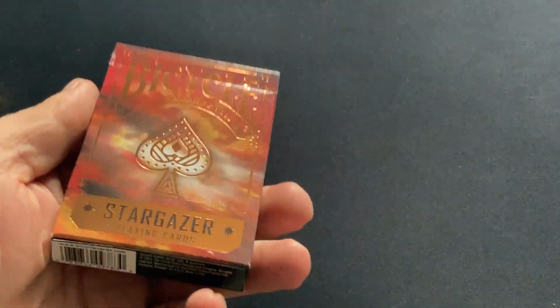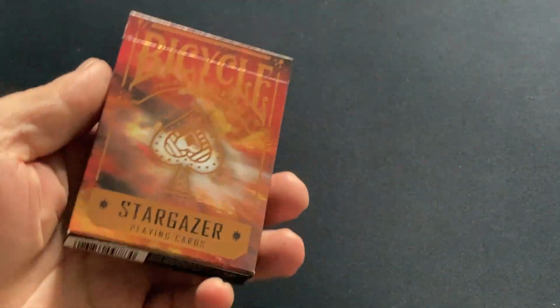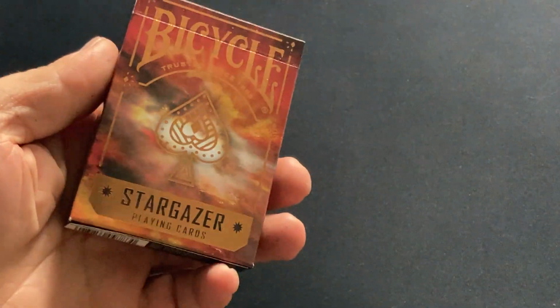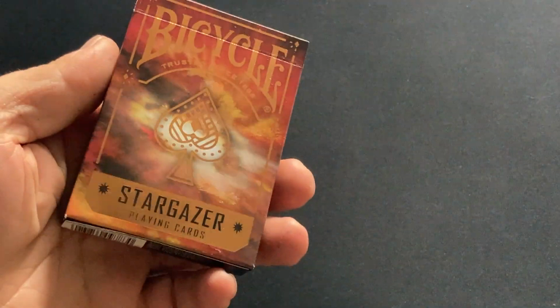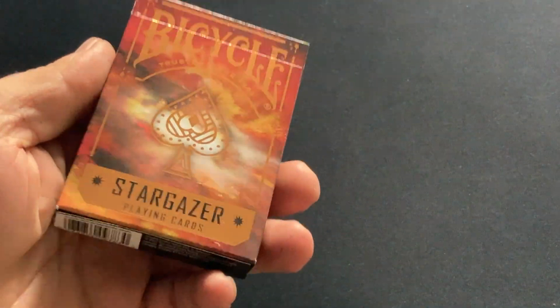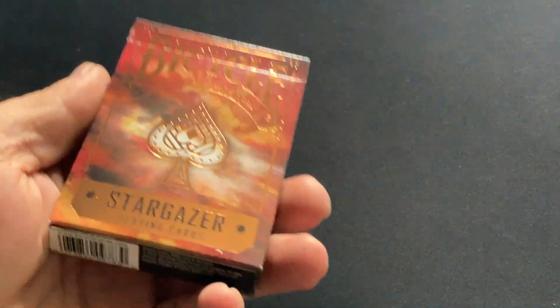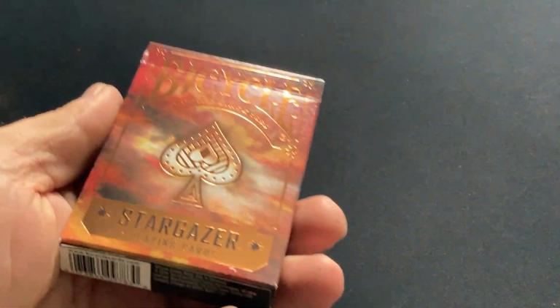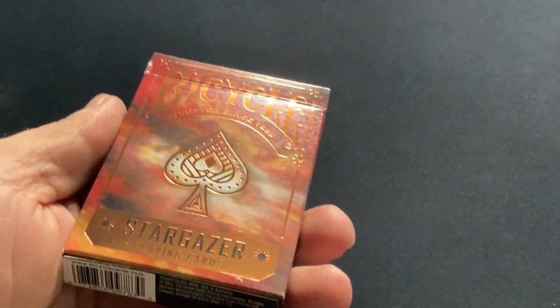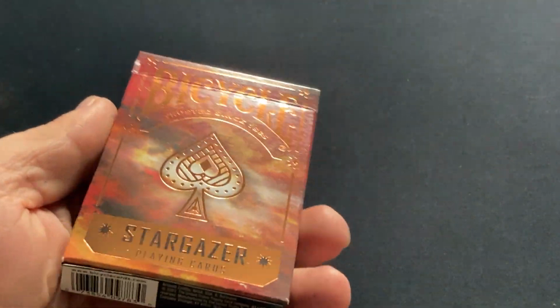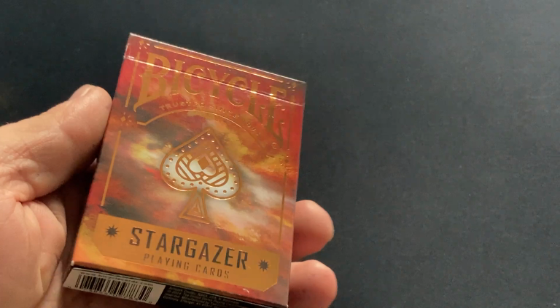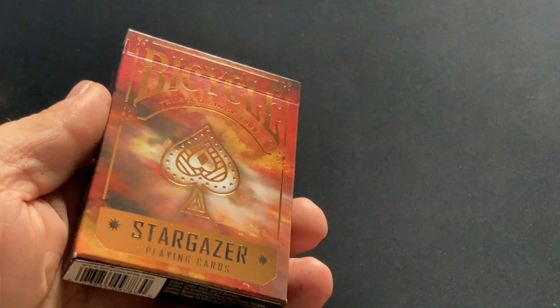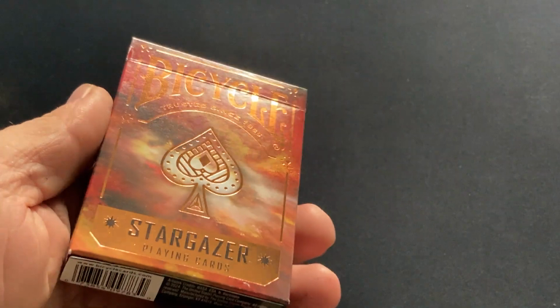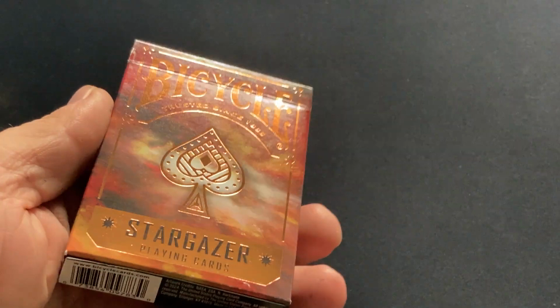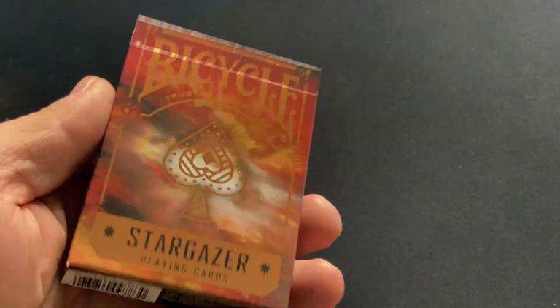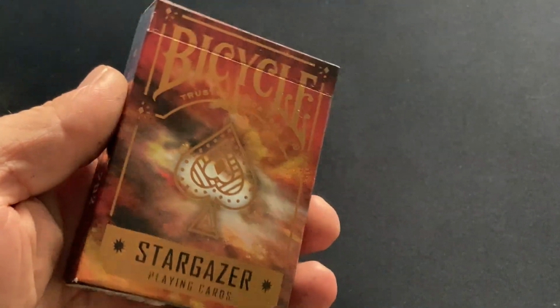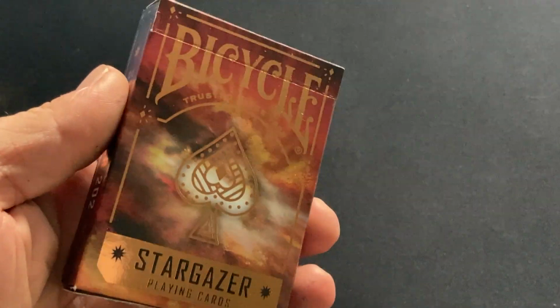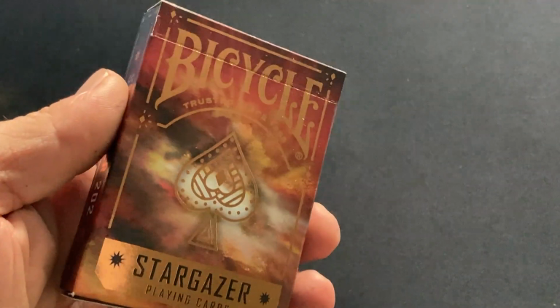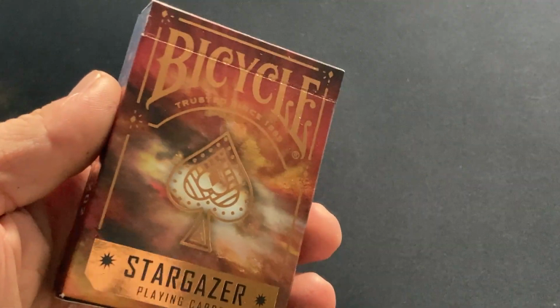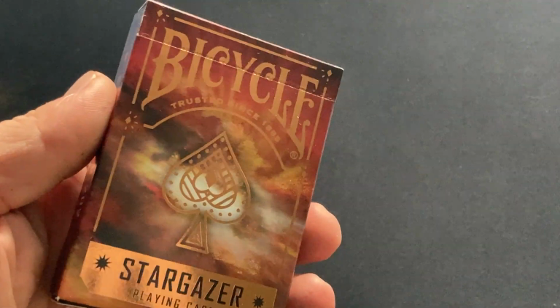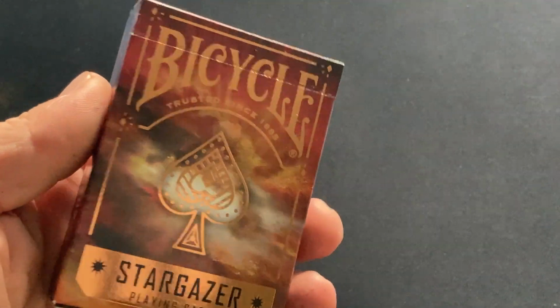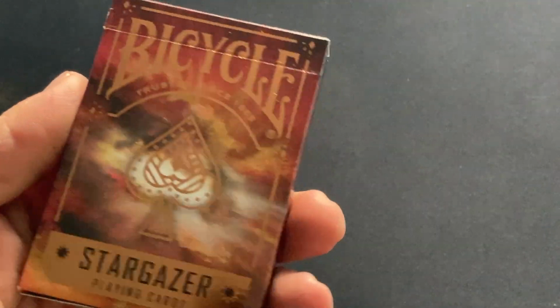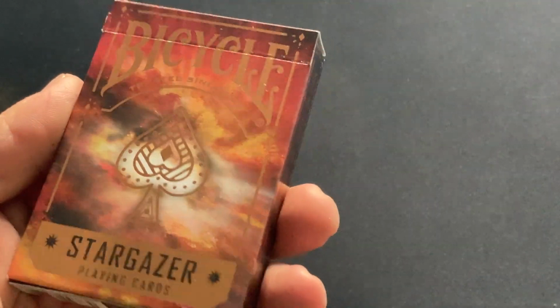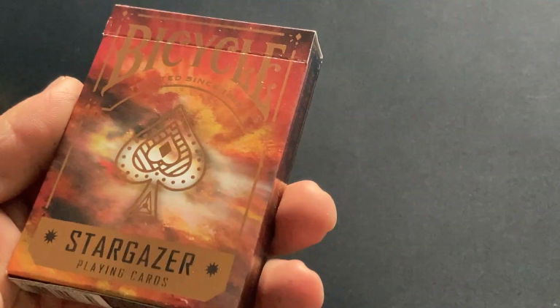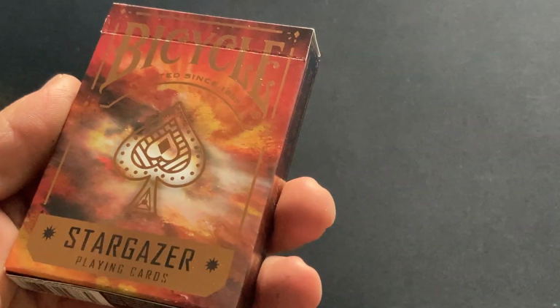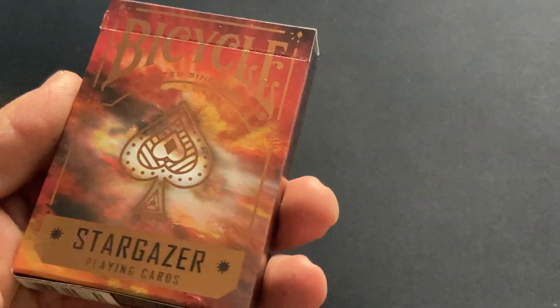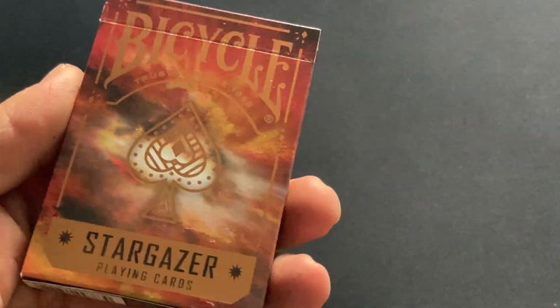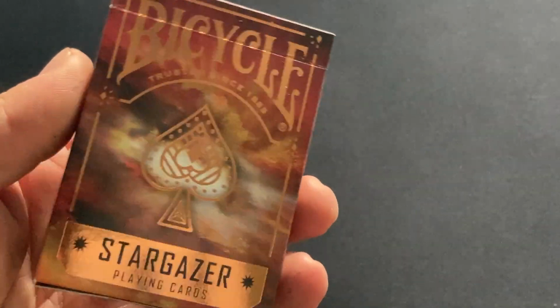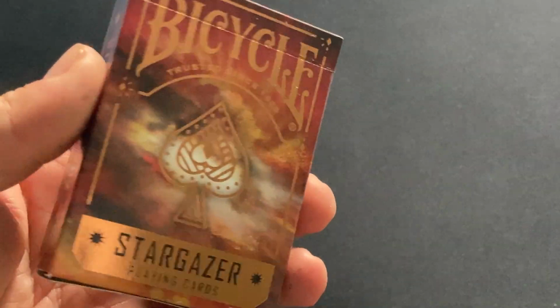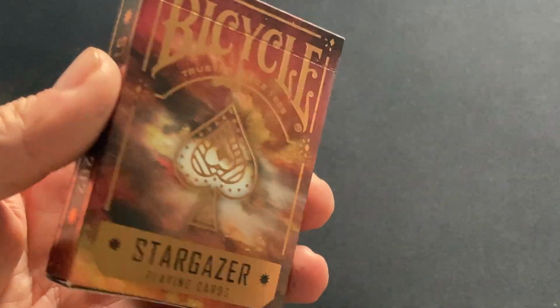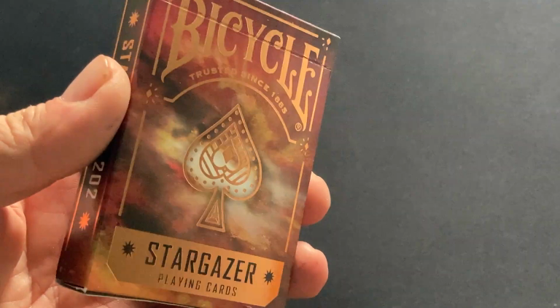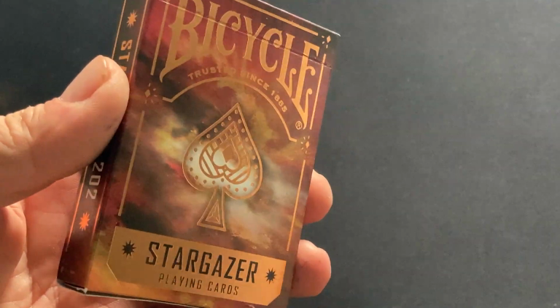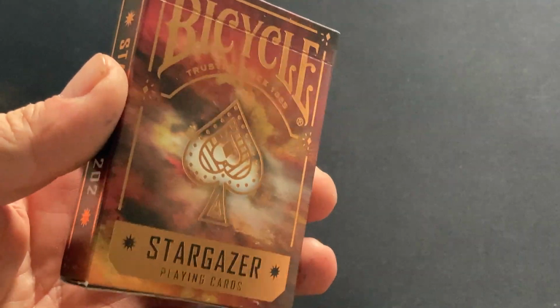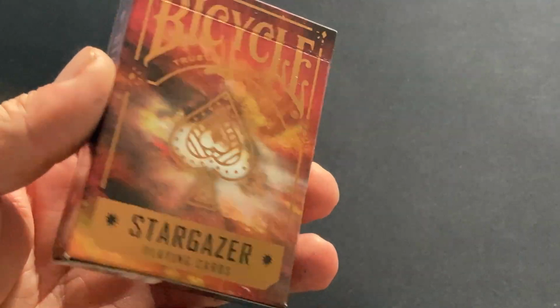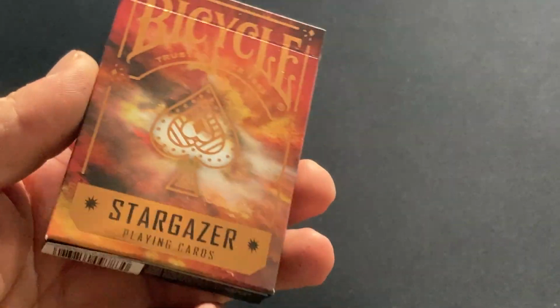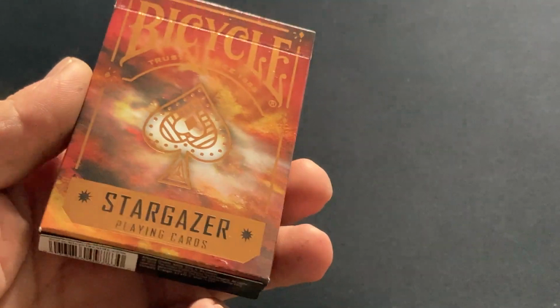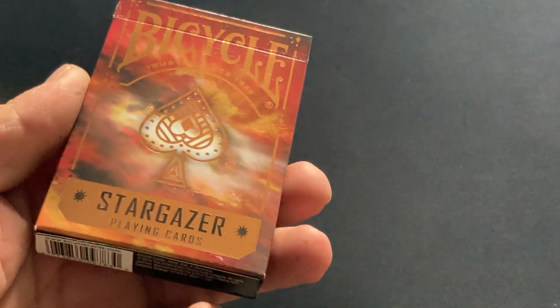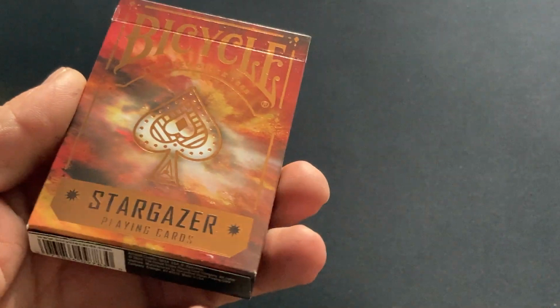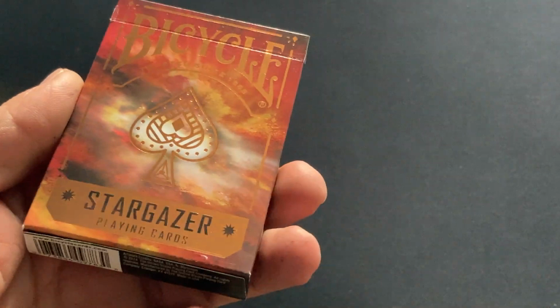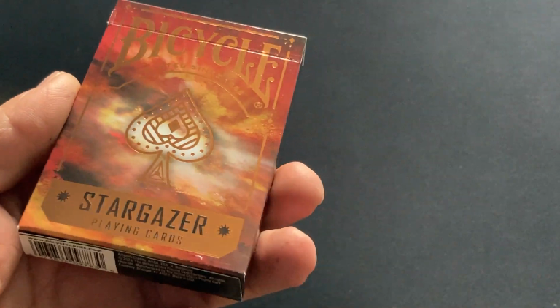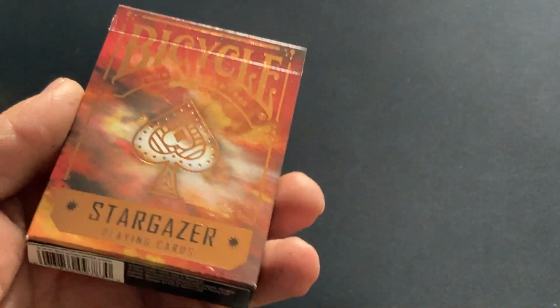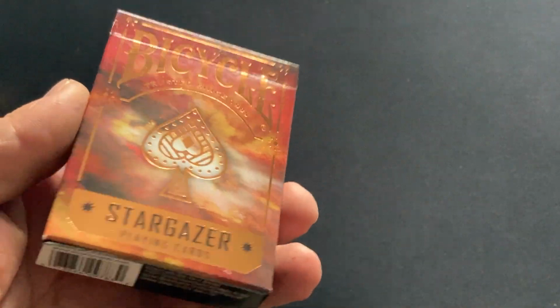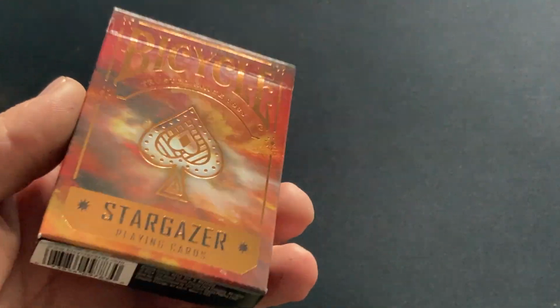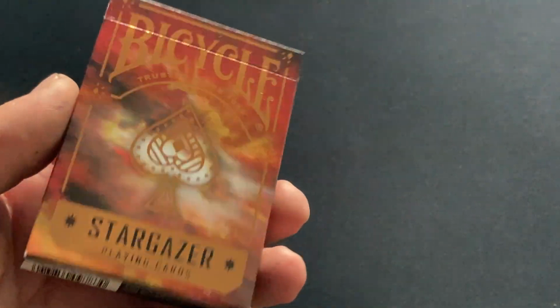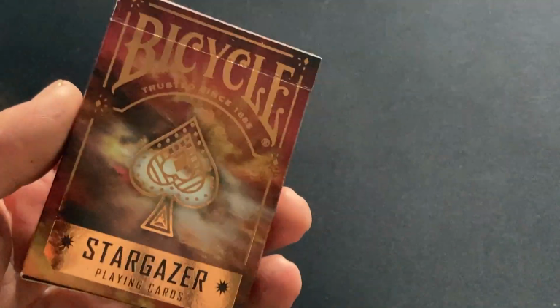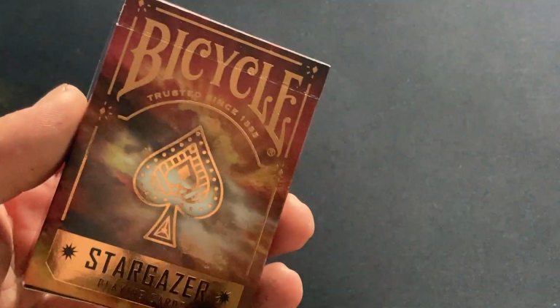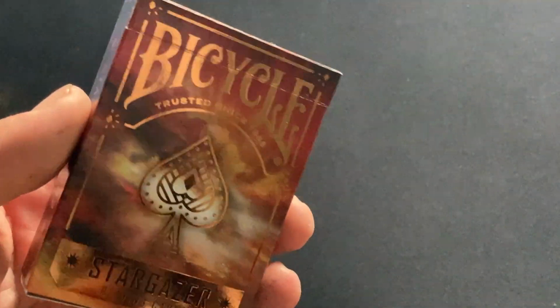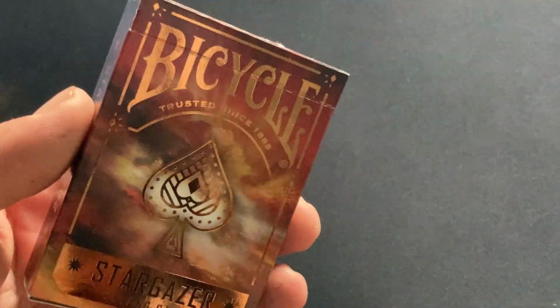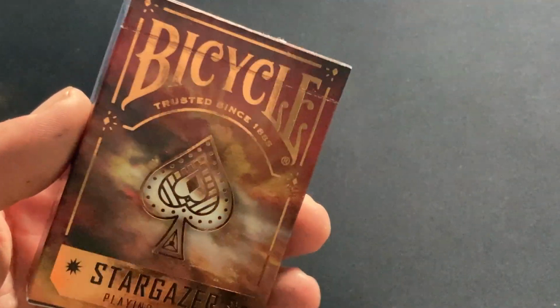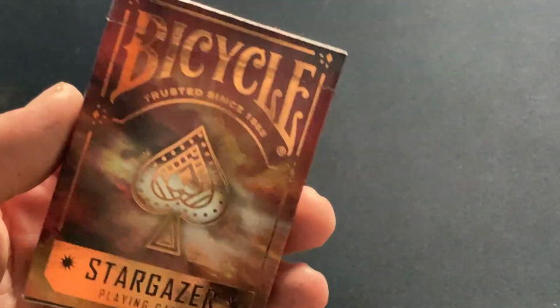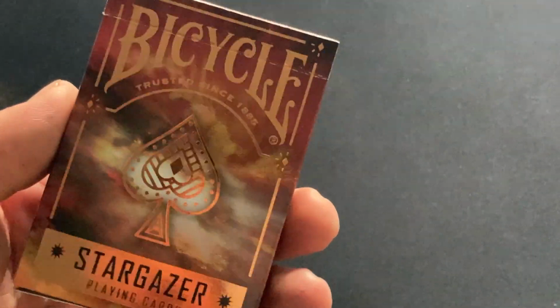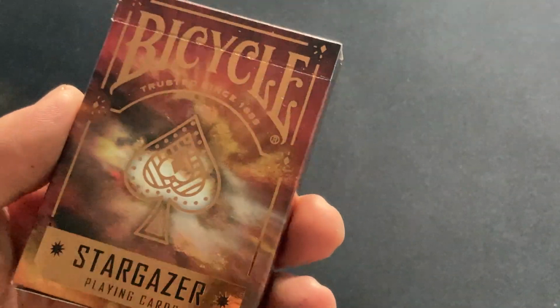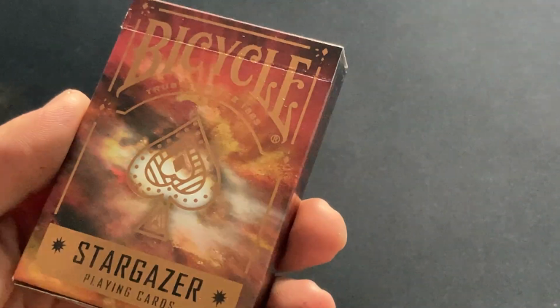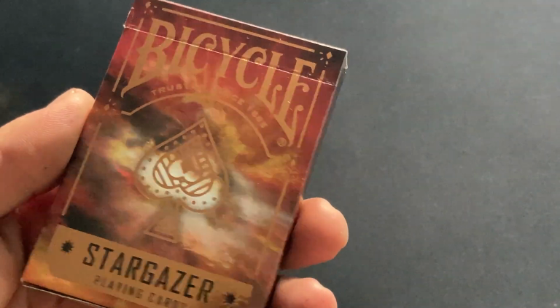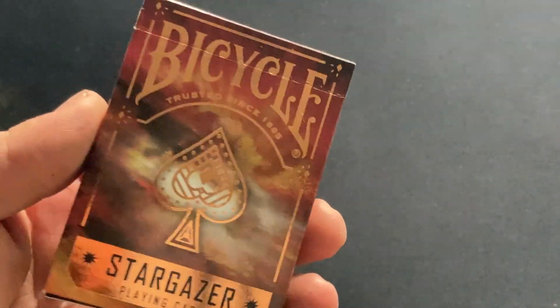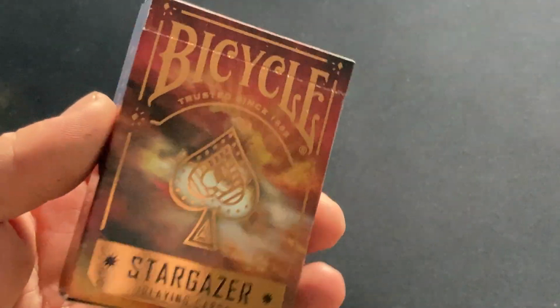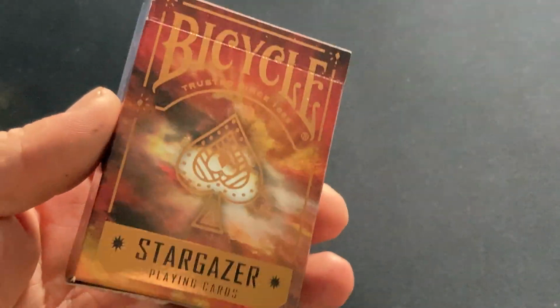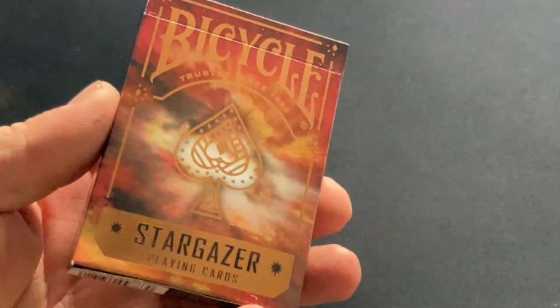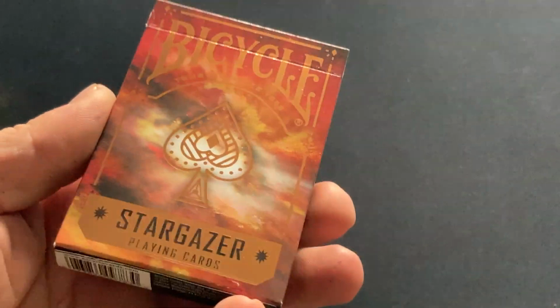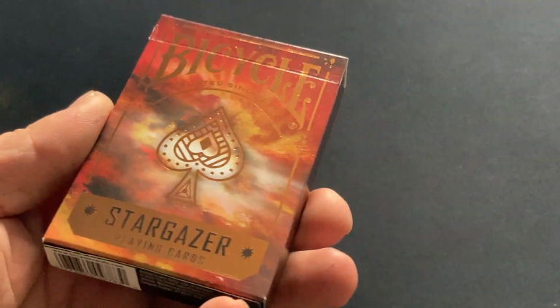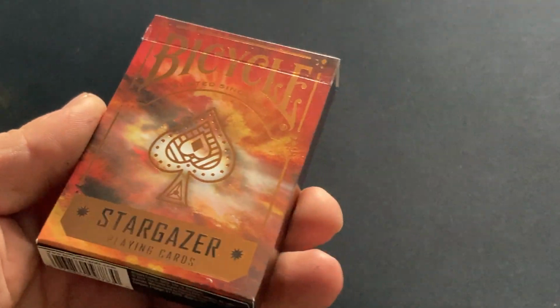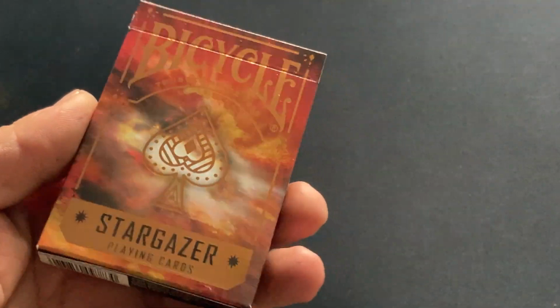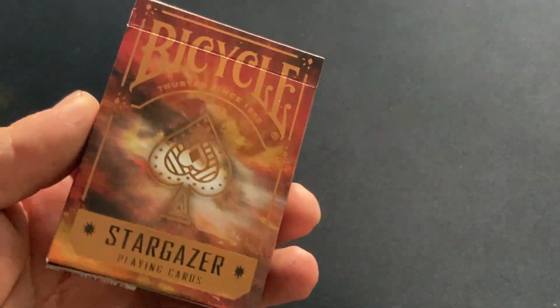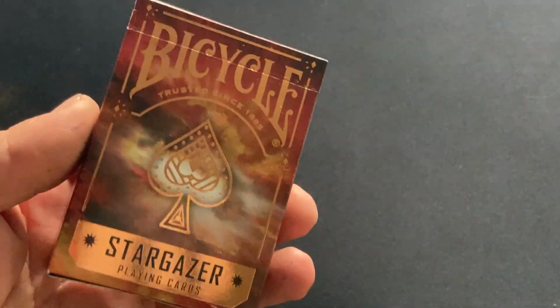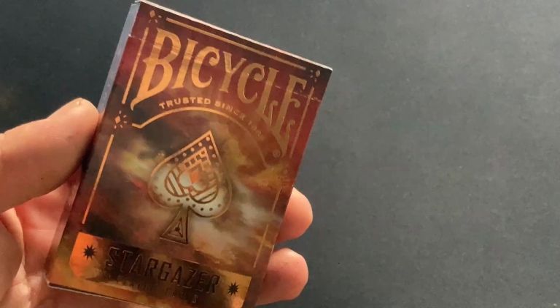In front of the box it says Bicycle, it's been since 1885, Stargazer playing cards, nice copper foil, very exciting.